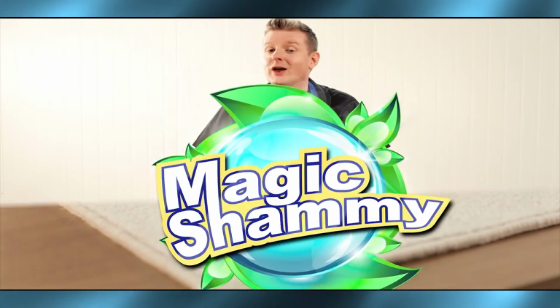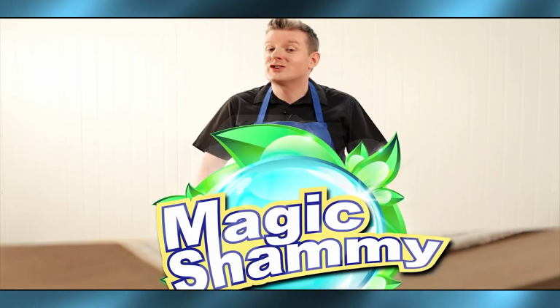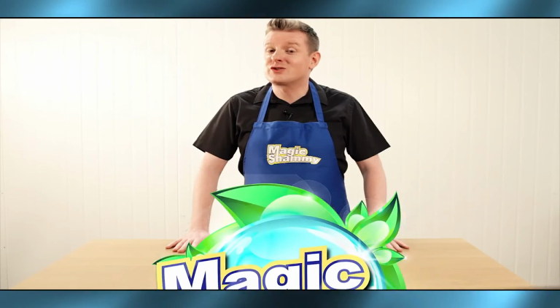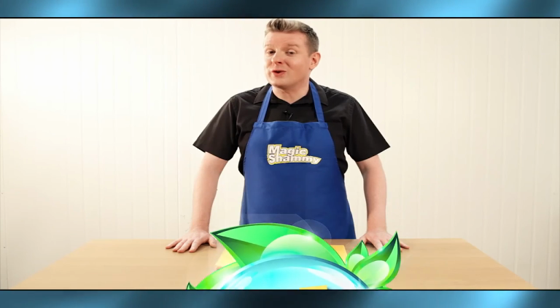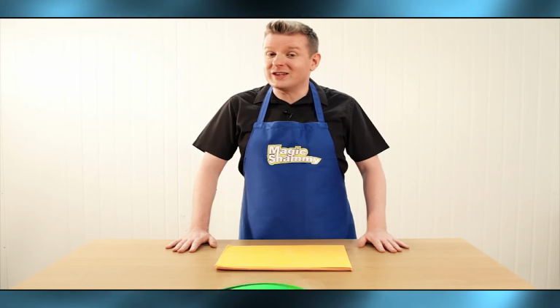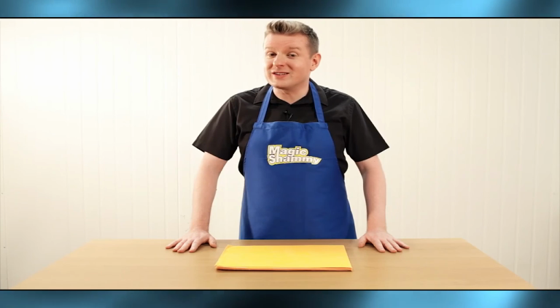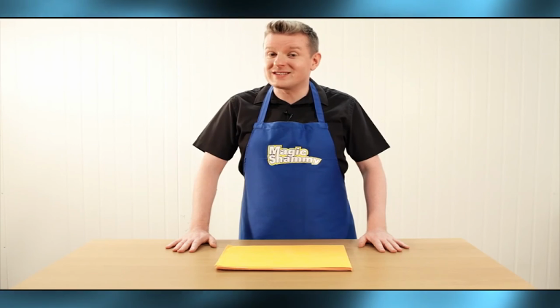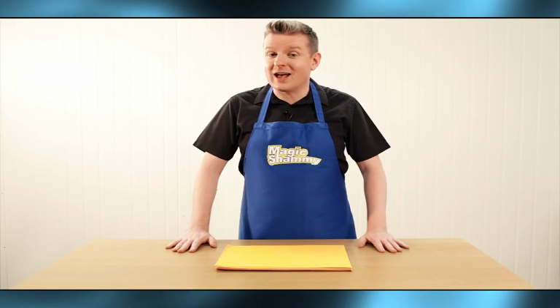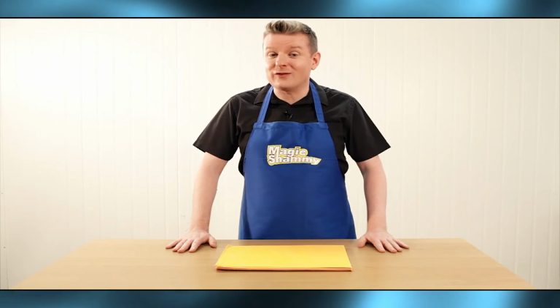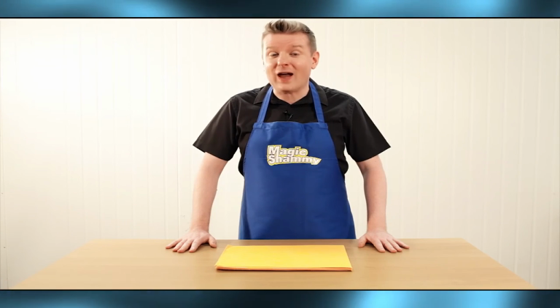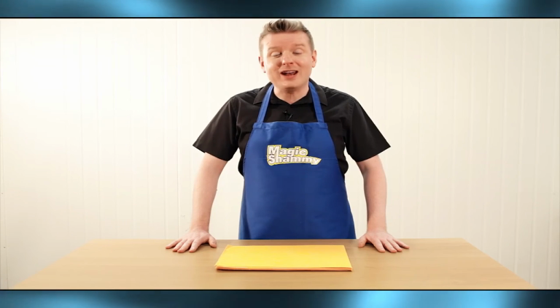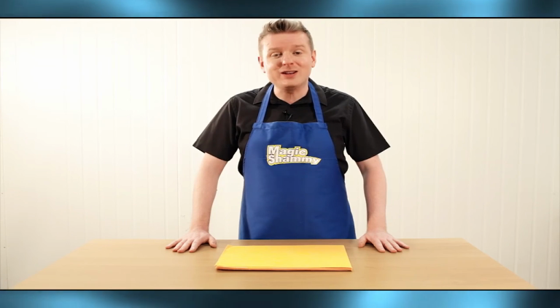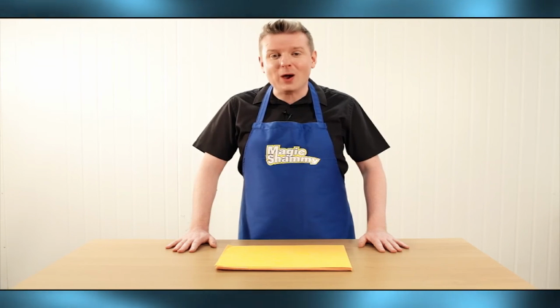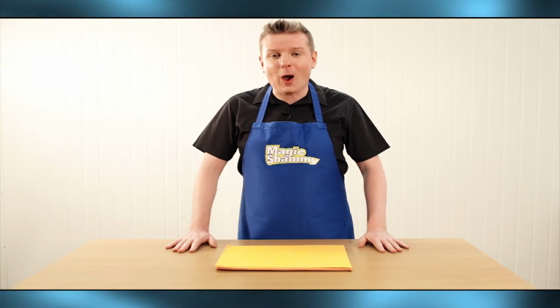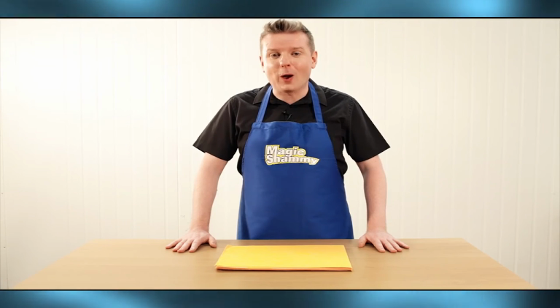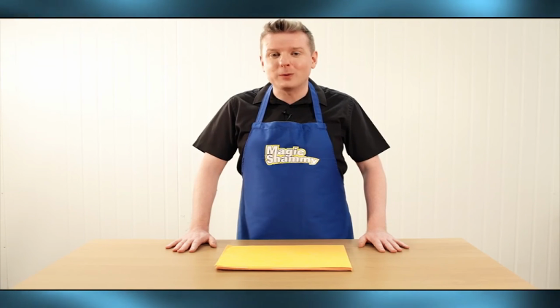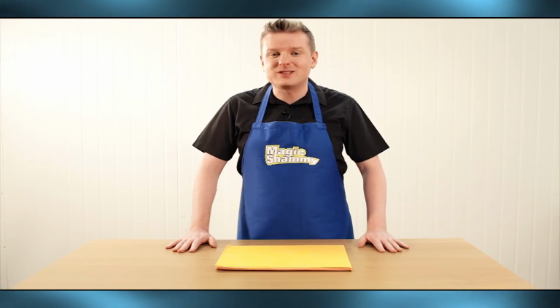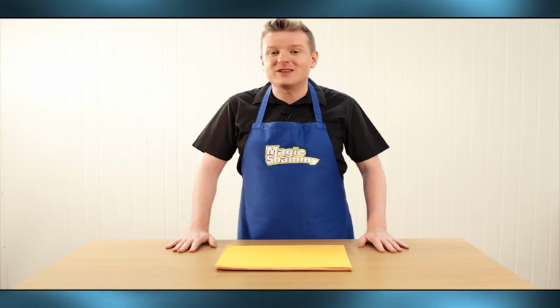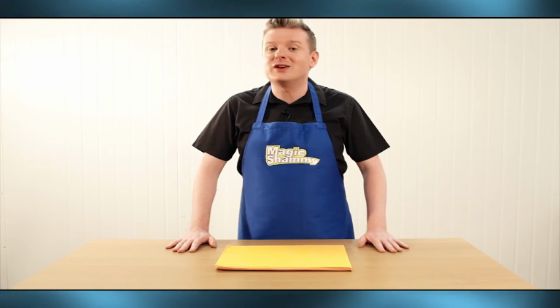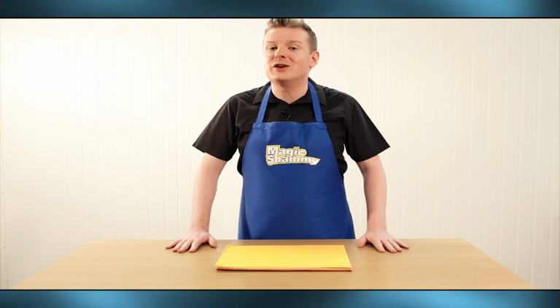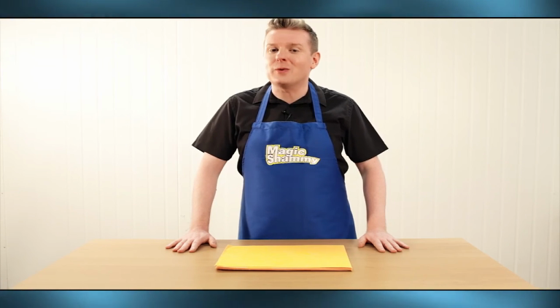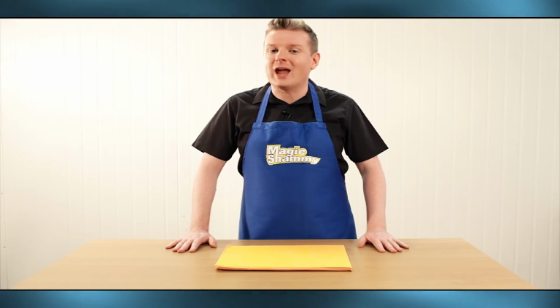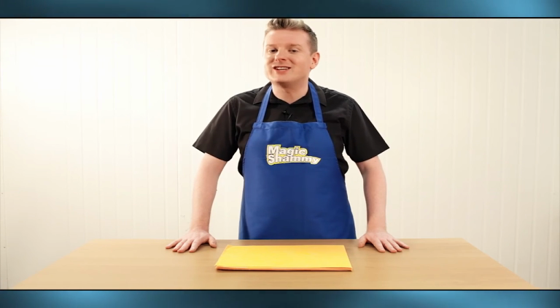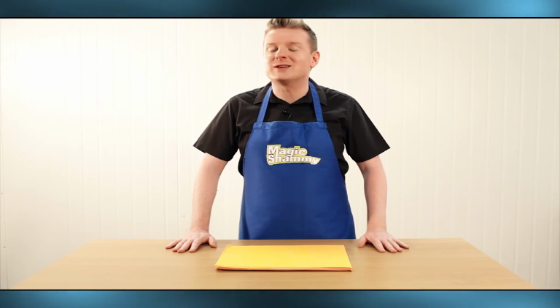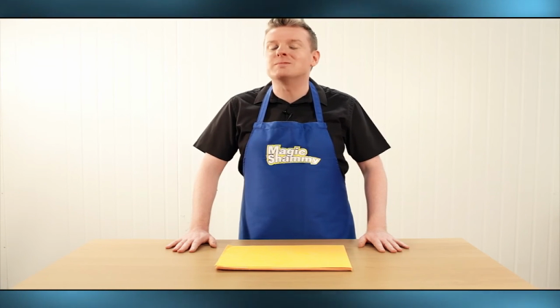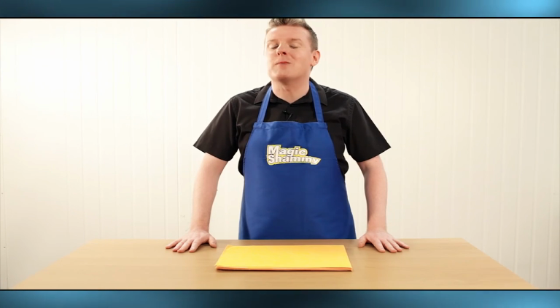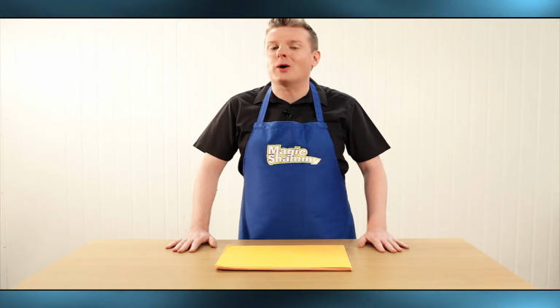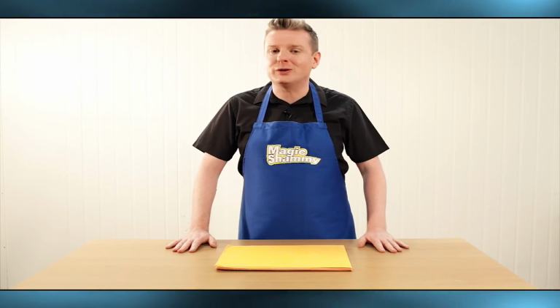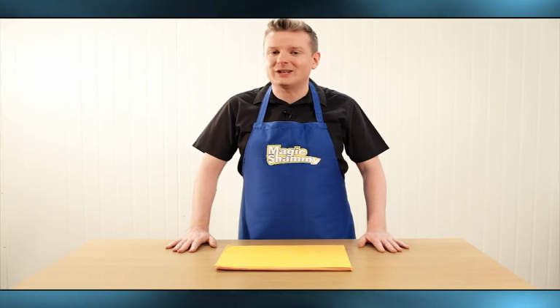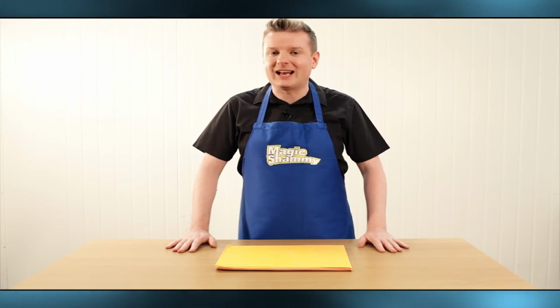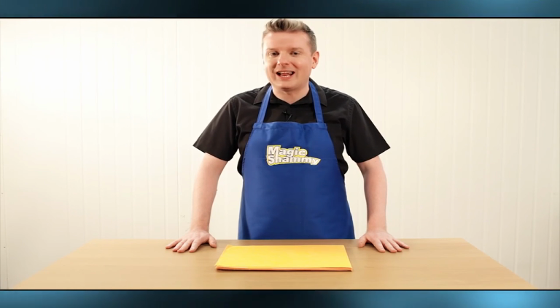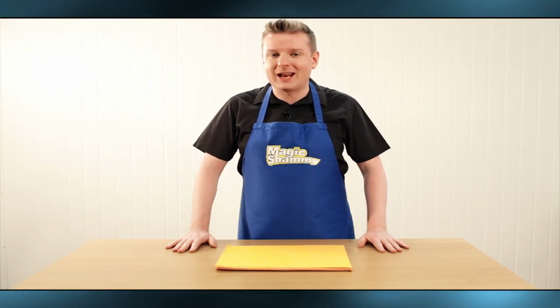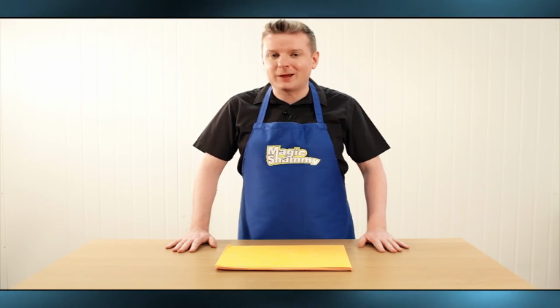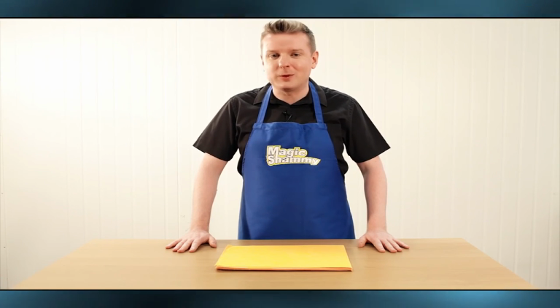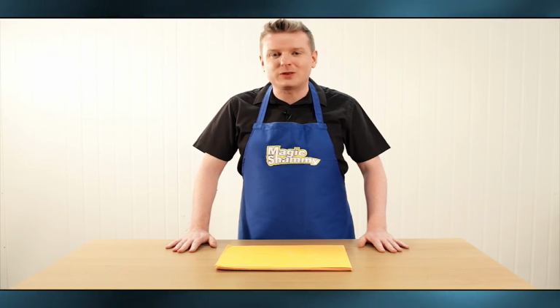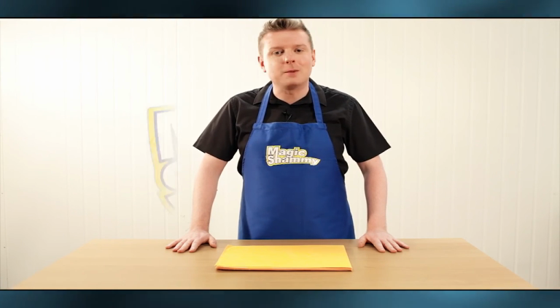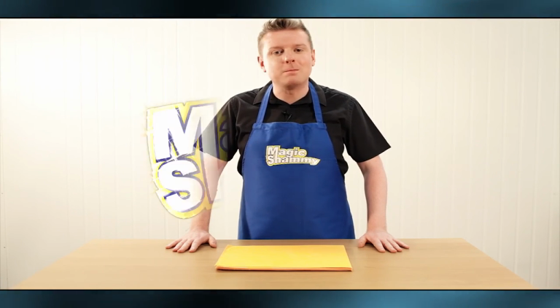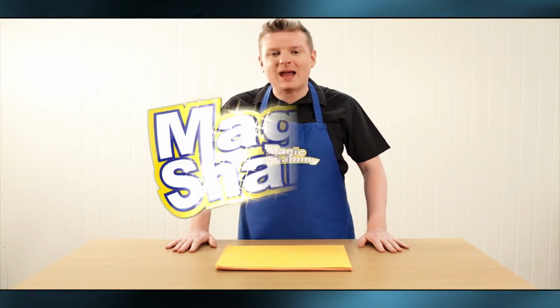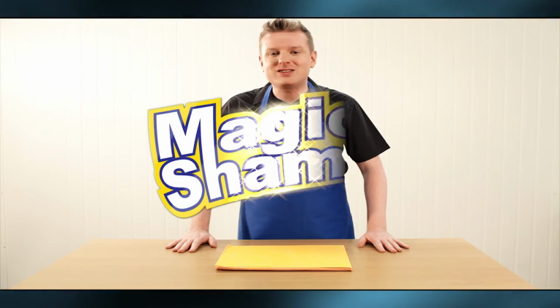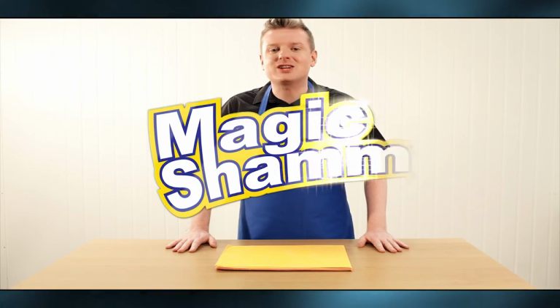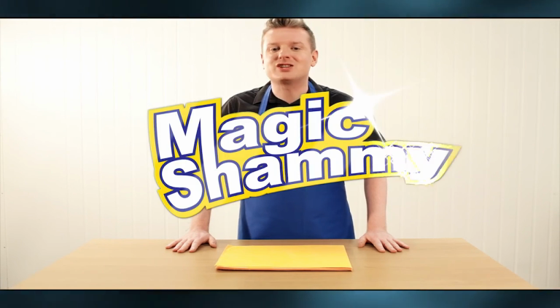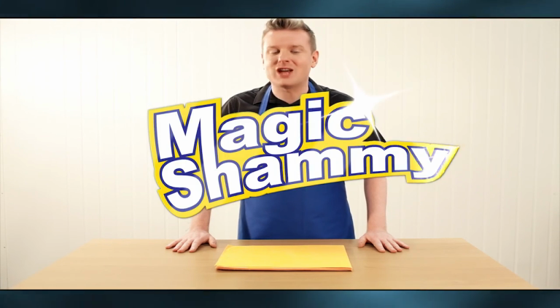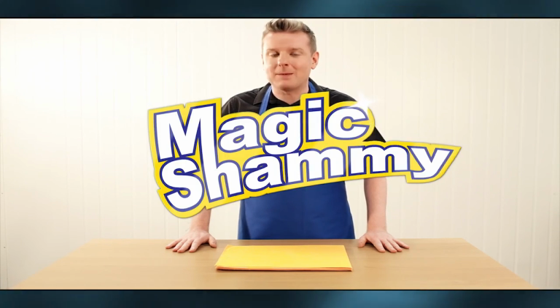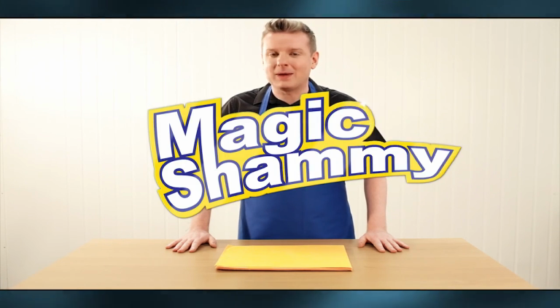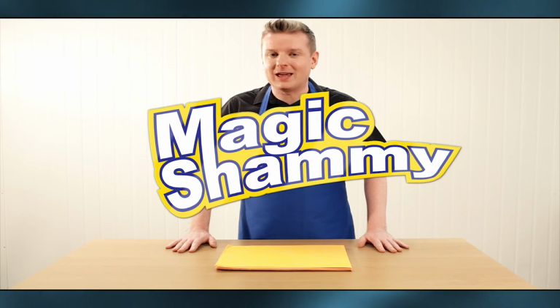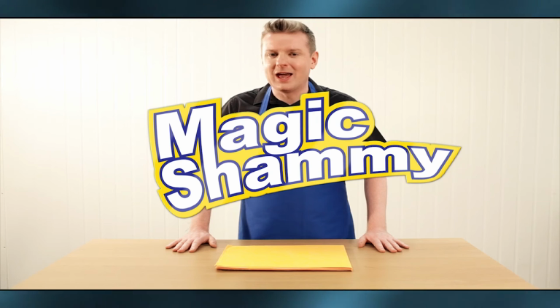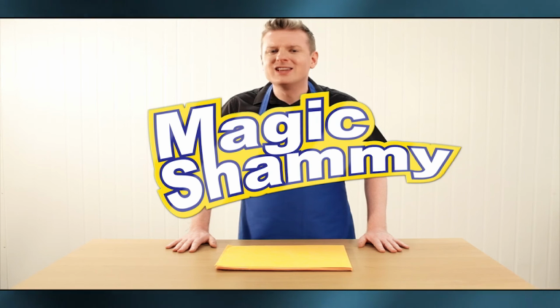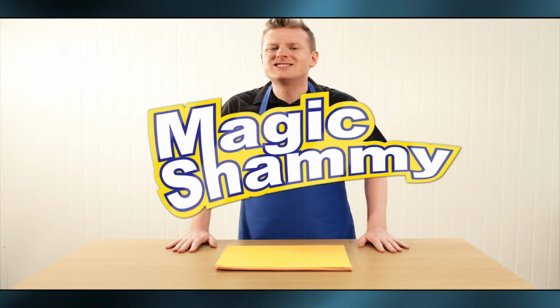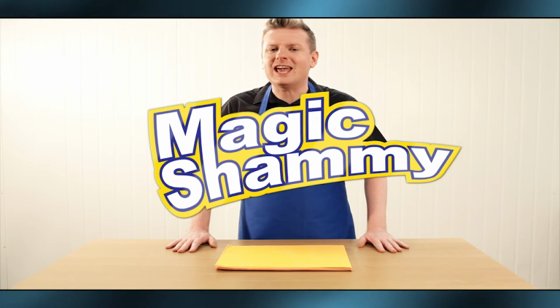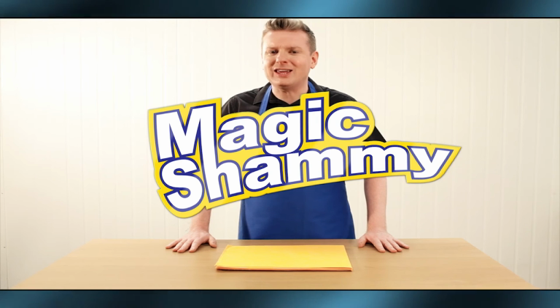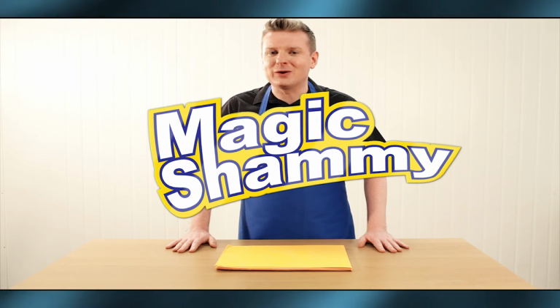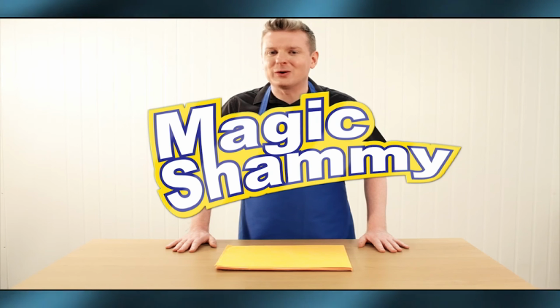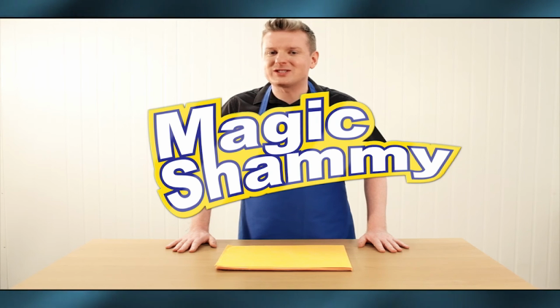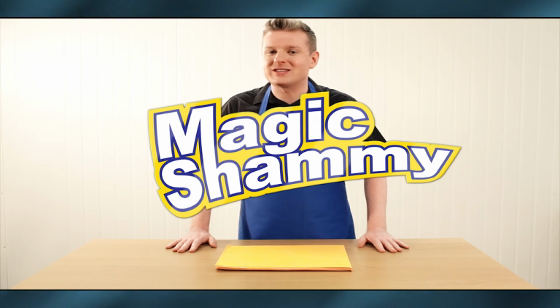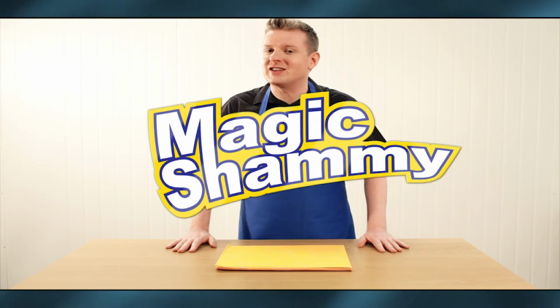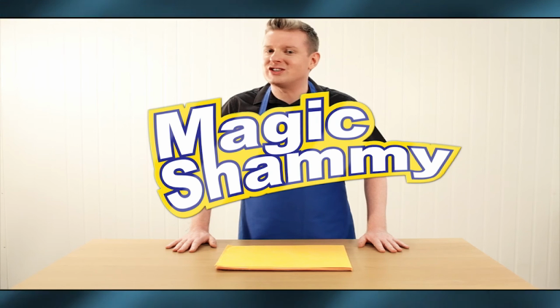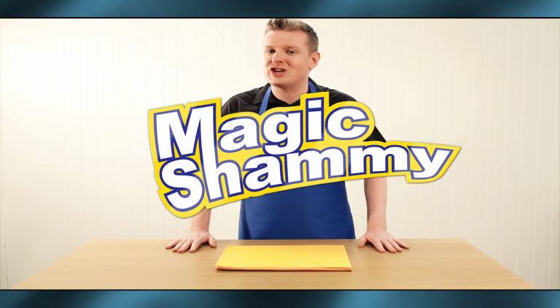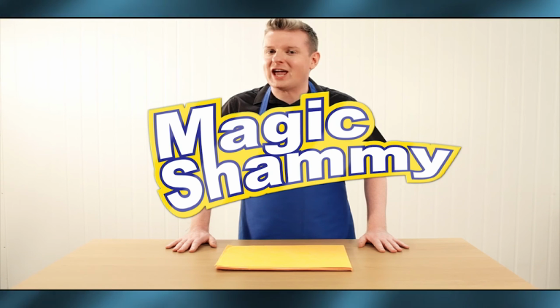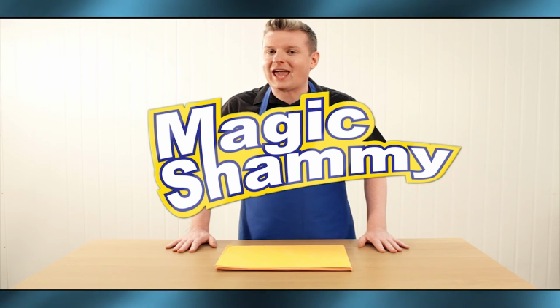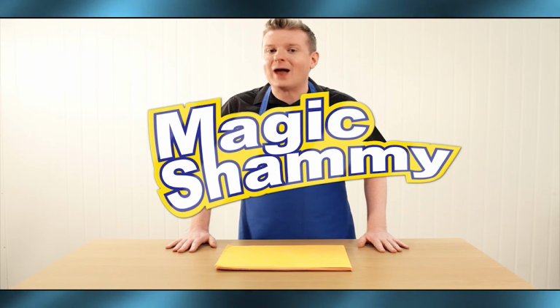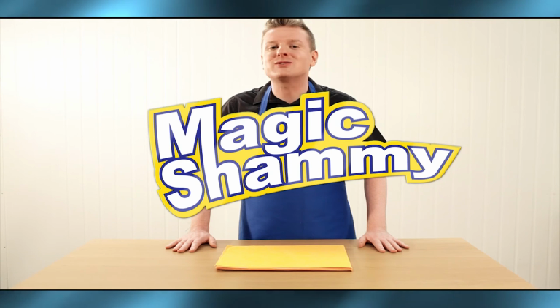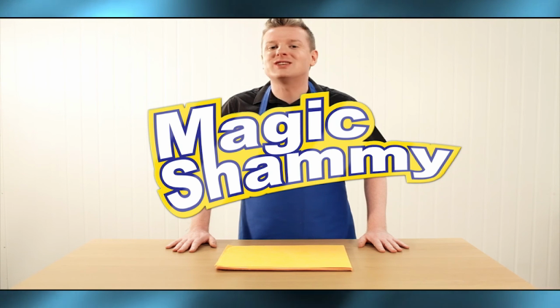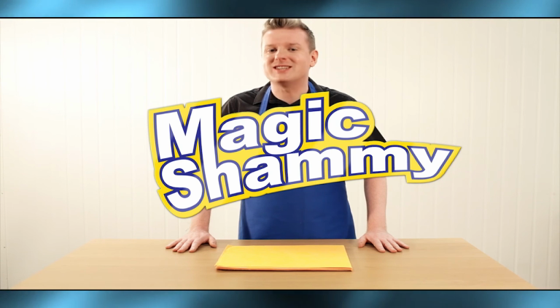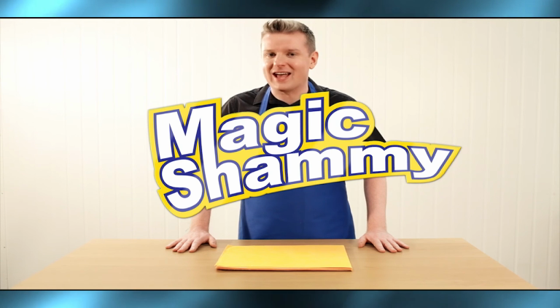So treat yourself and your home to the new age in modern cleaning with the Magic Chamois. Take yours to the checkout today.